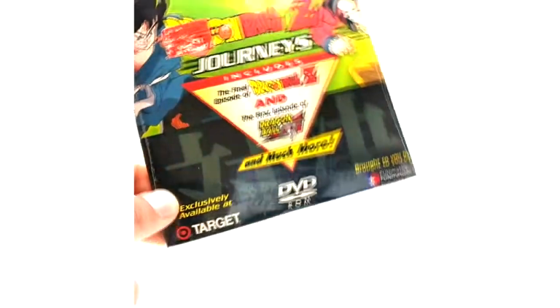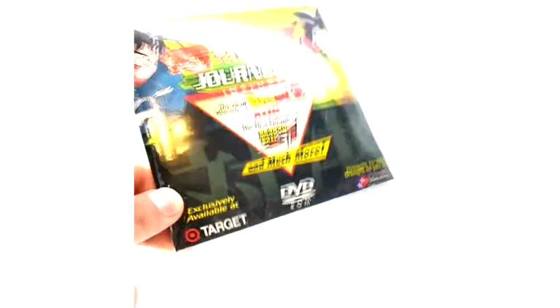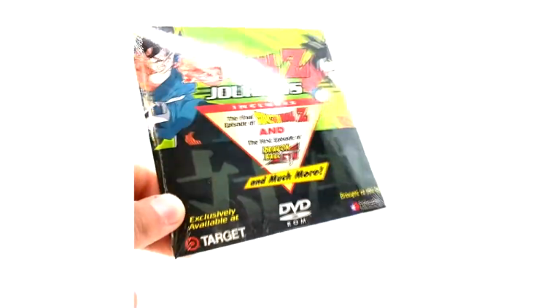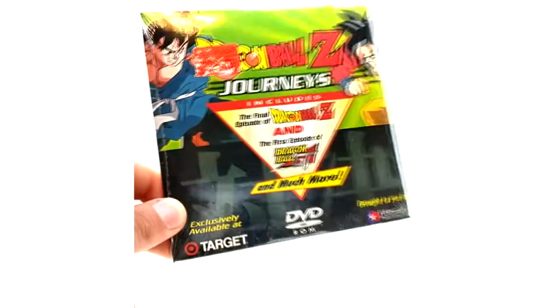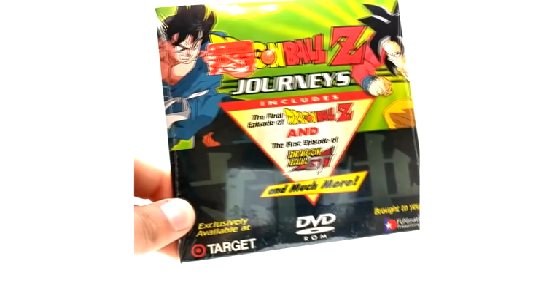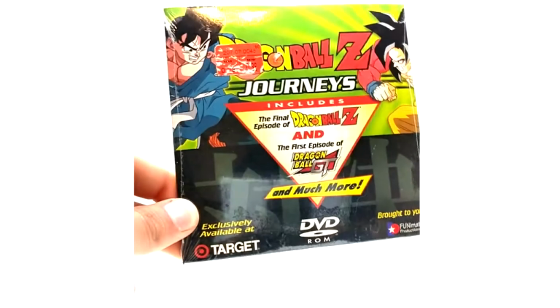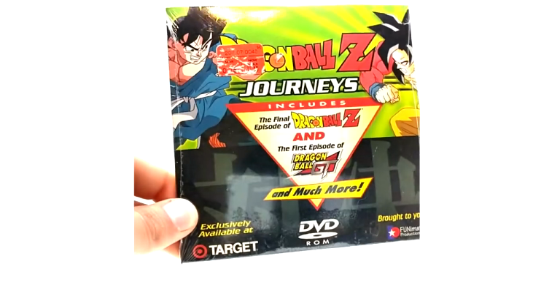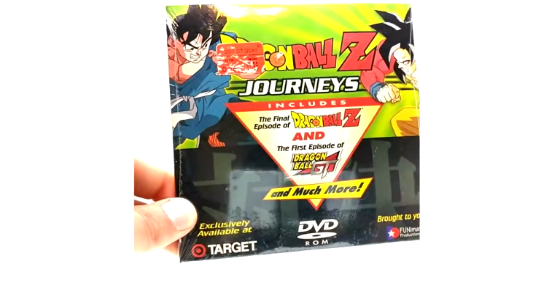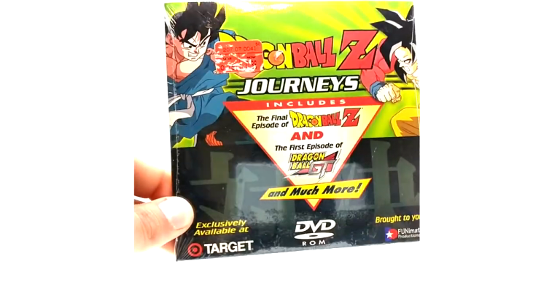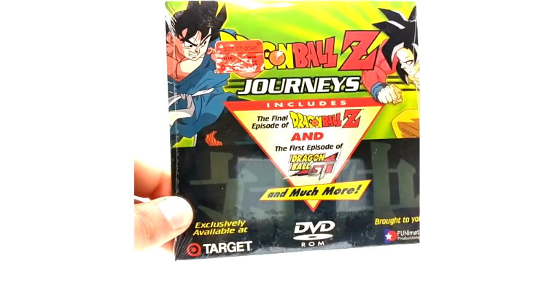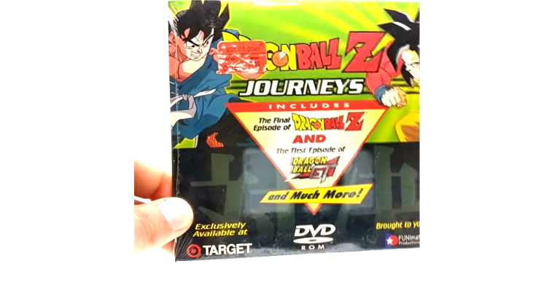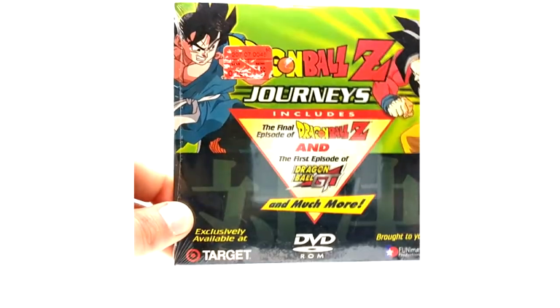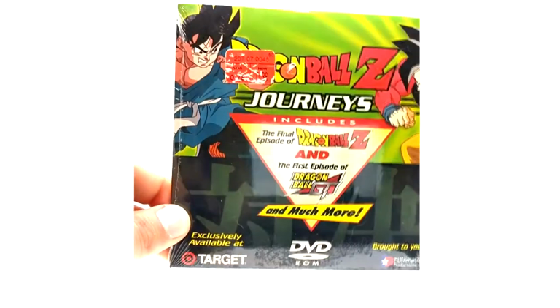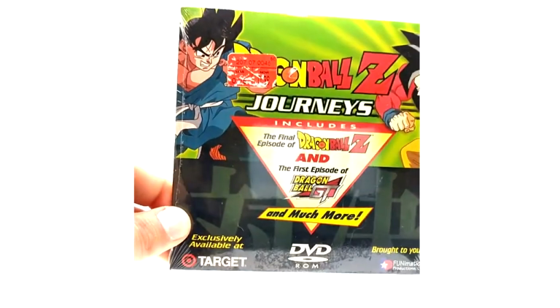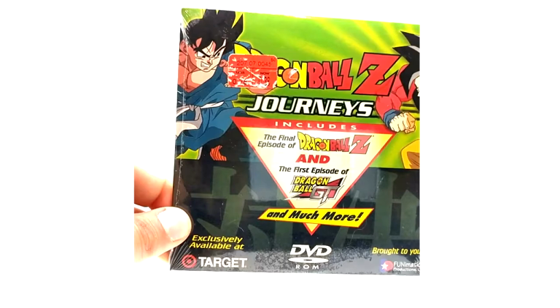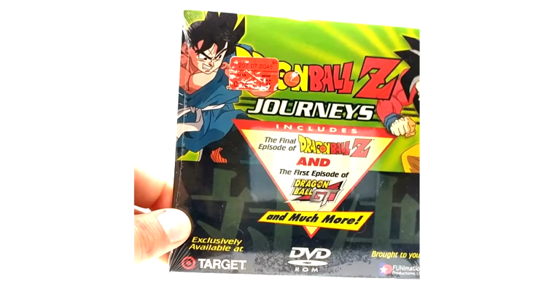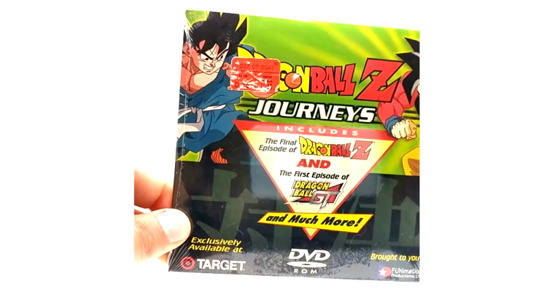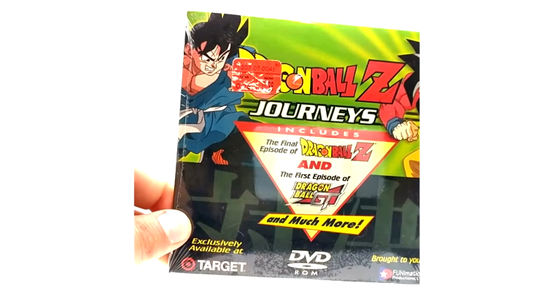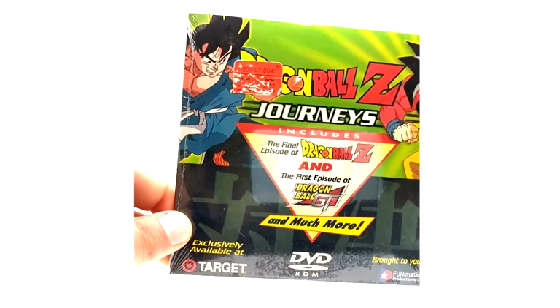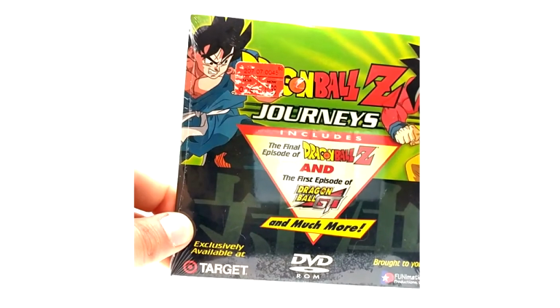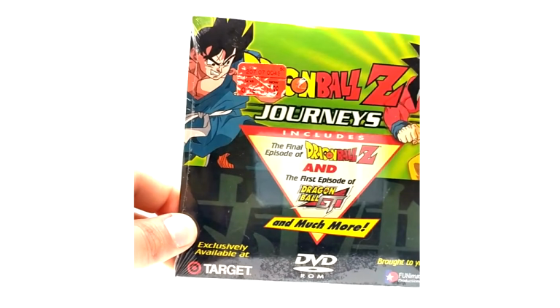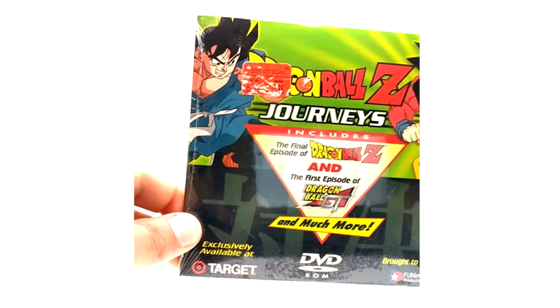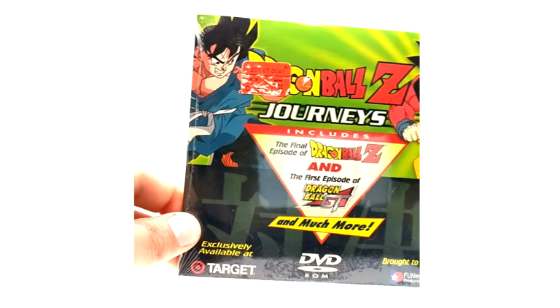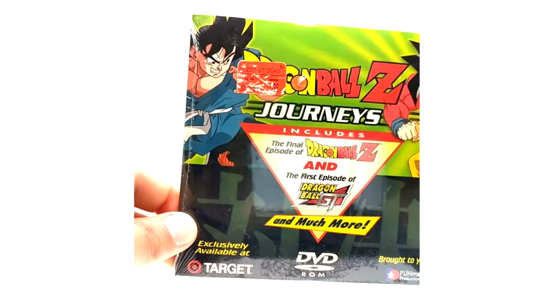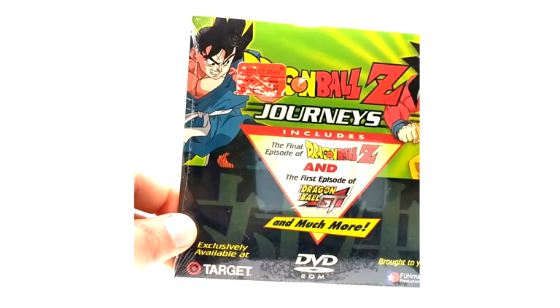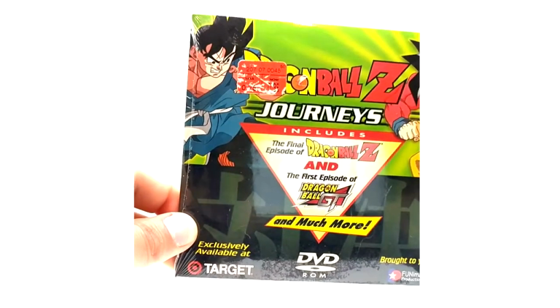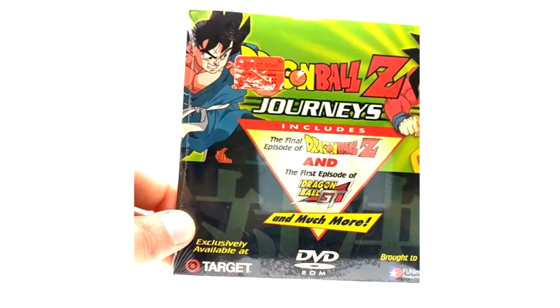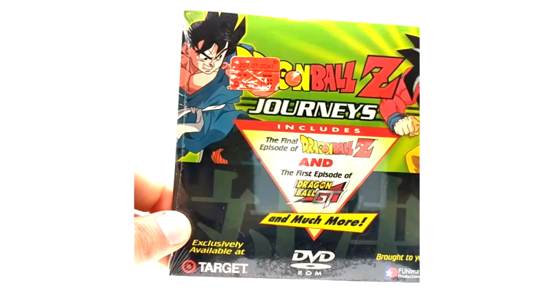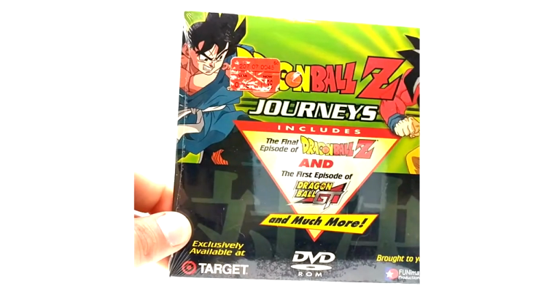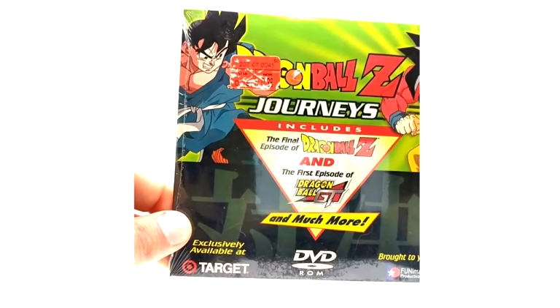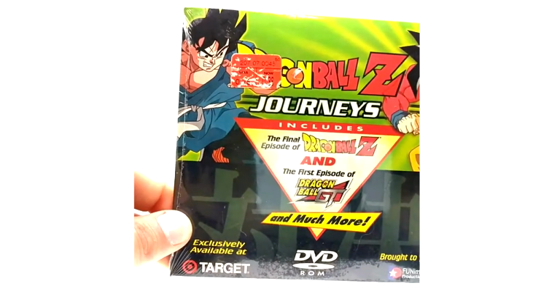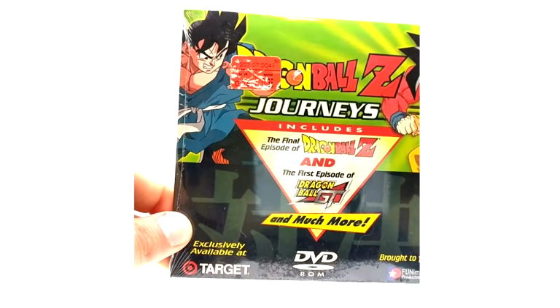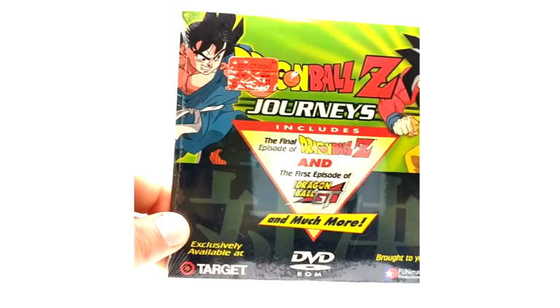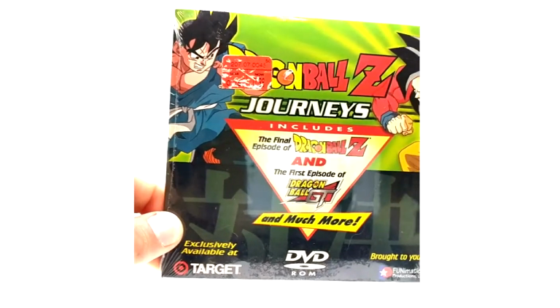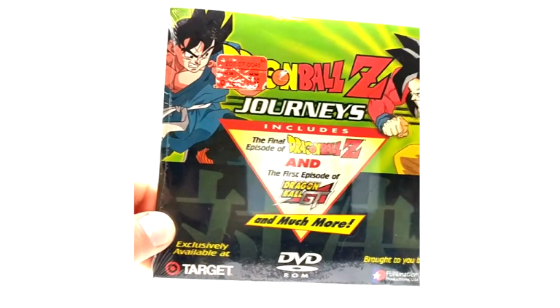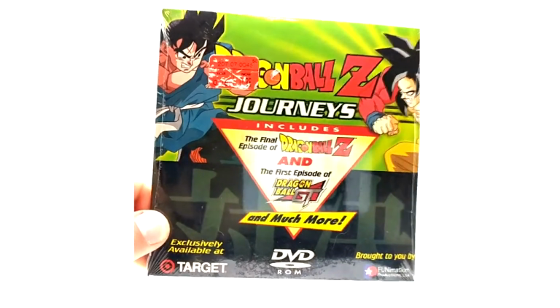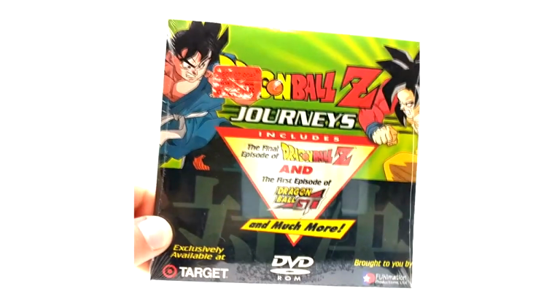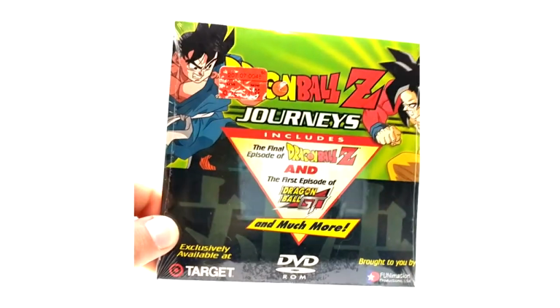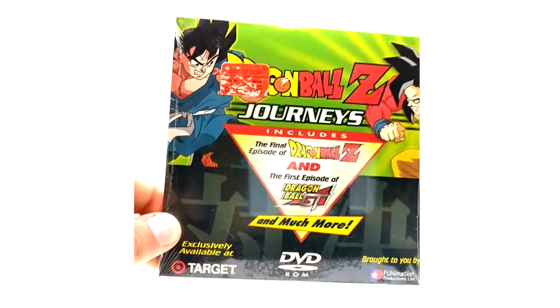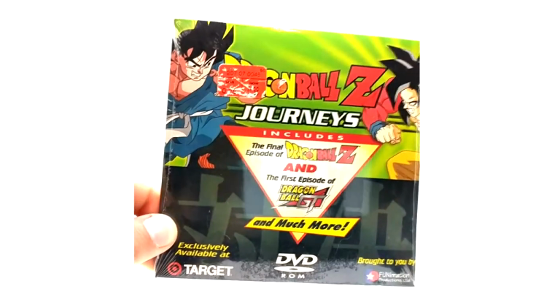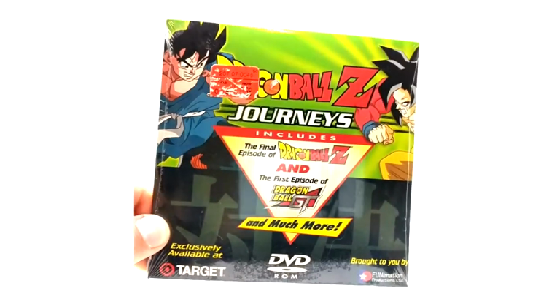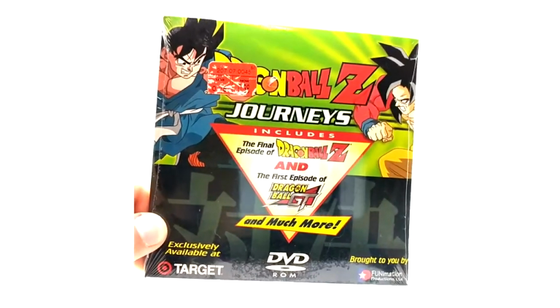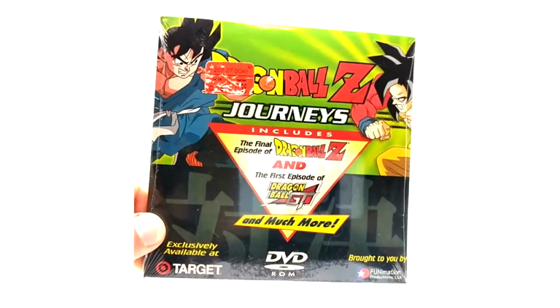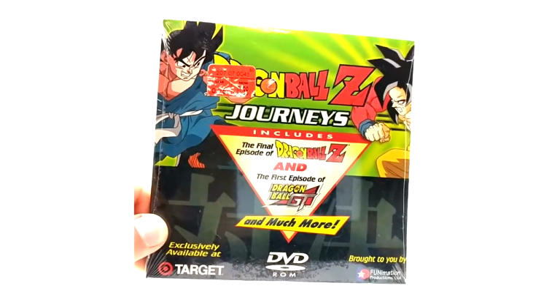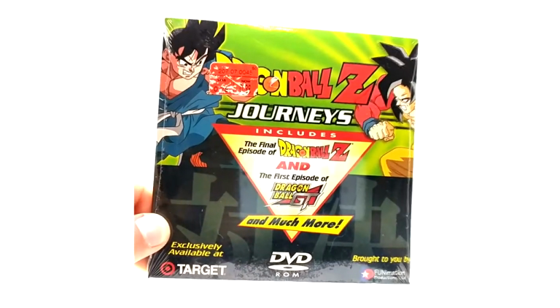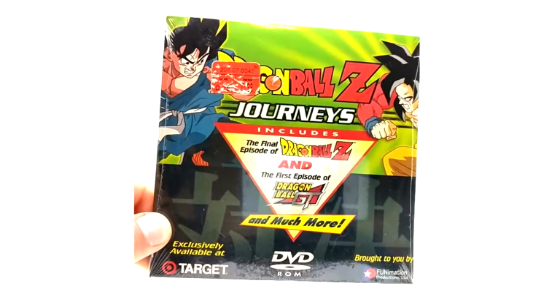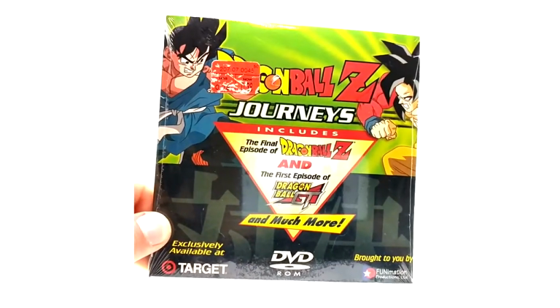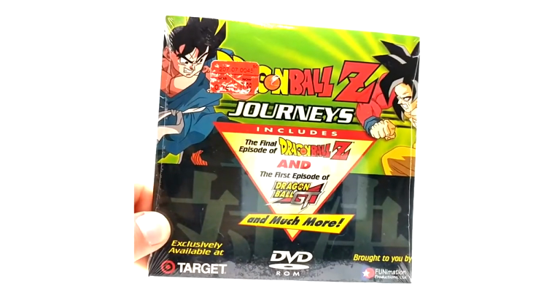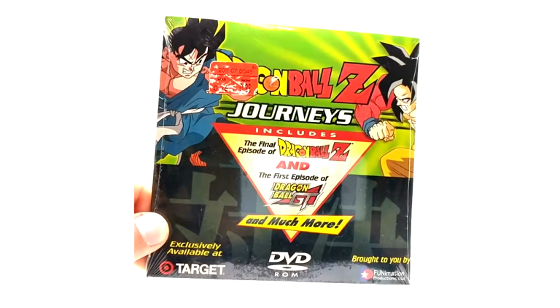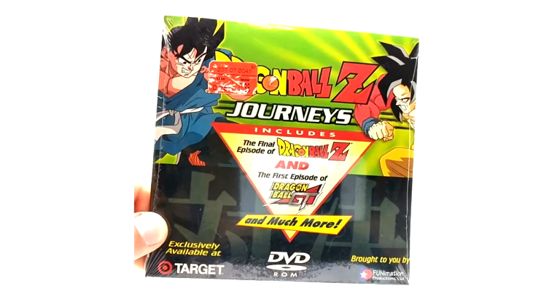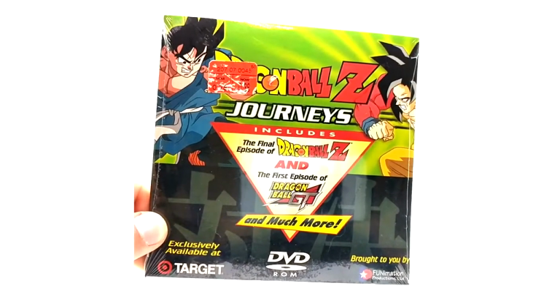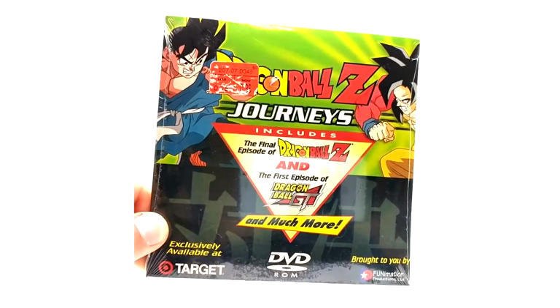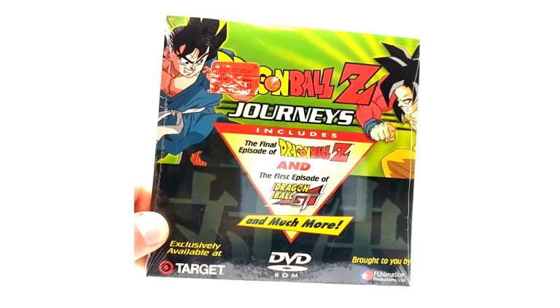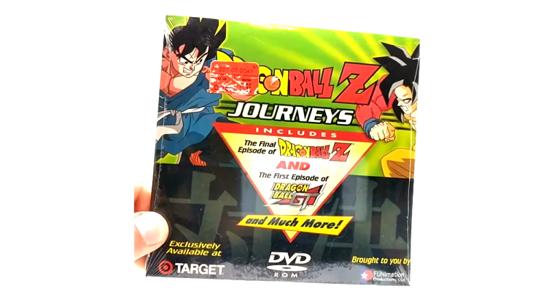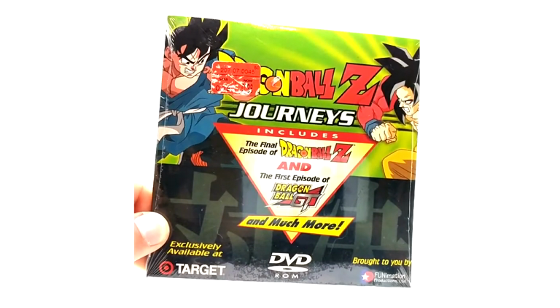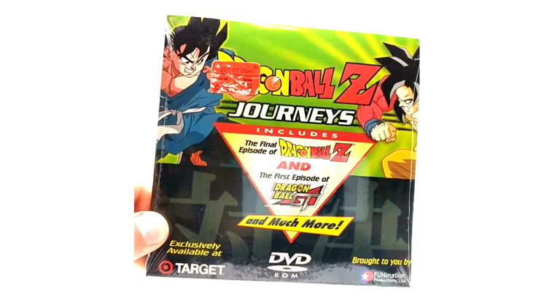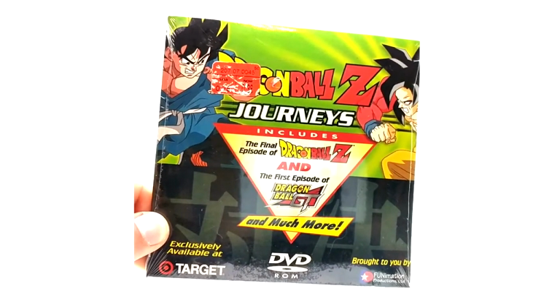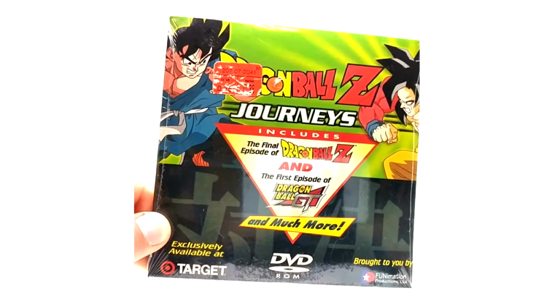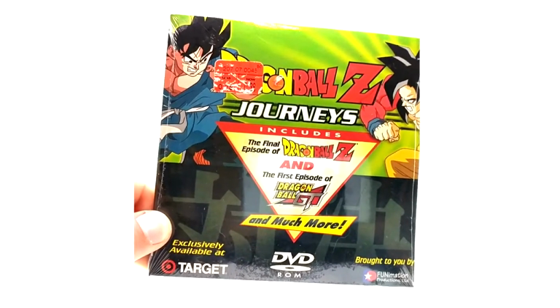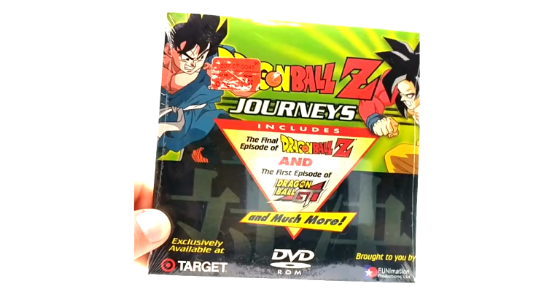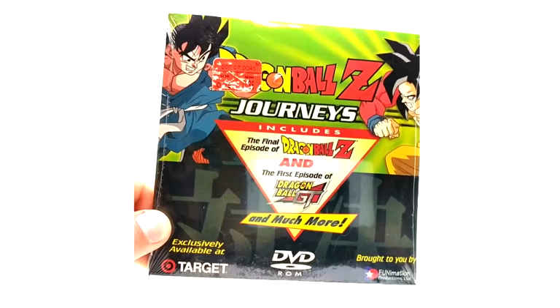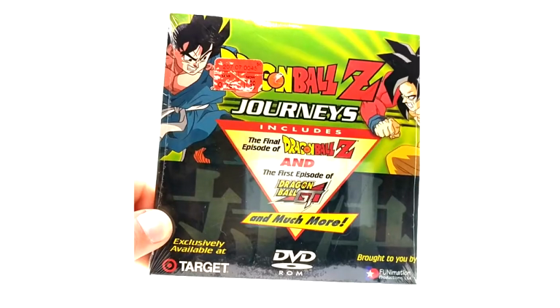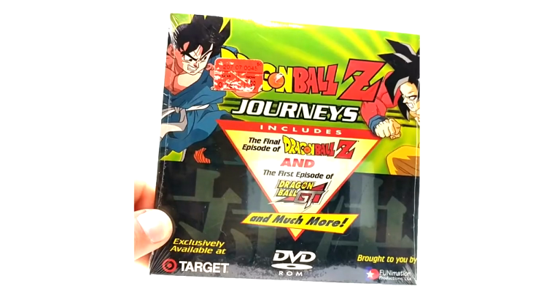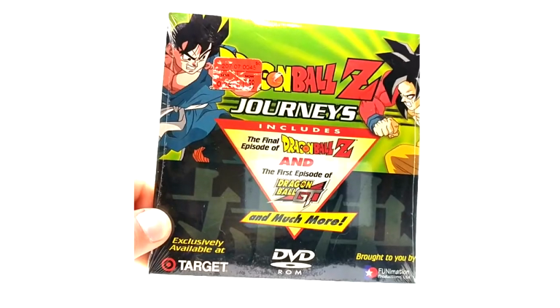It's only released at Target years ago, early 2000s for sure, just to promote Dragon Ball GT I'm guessing.